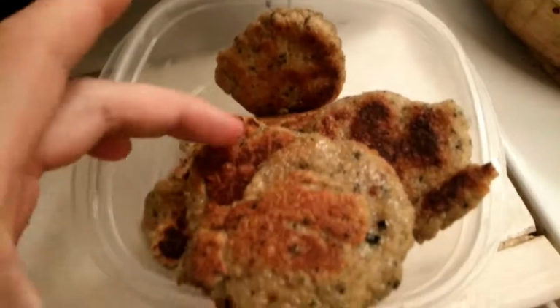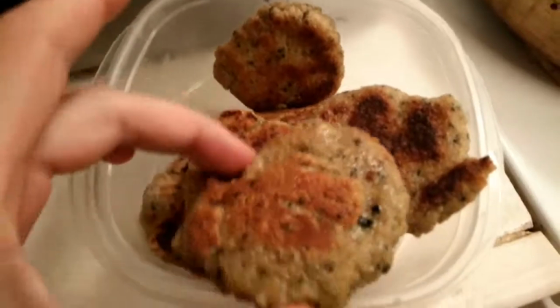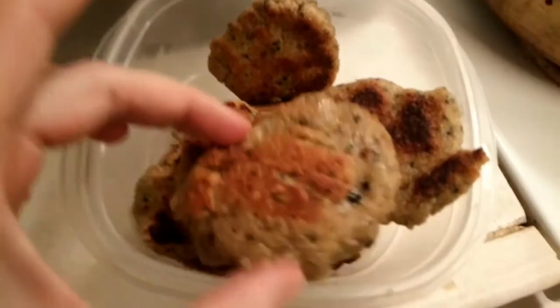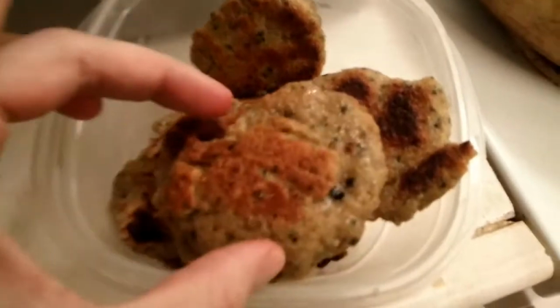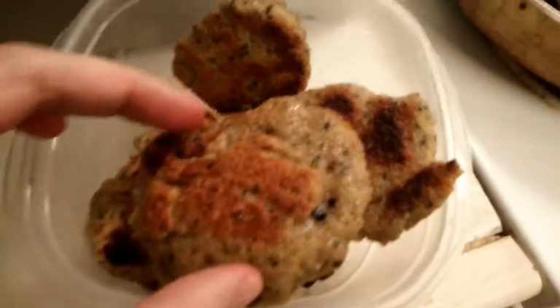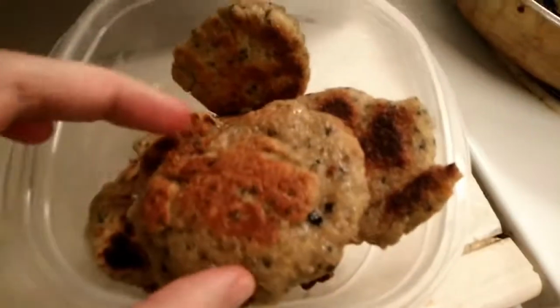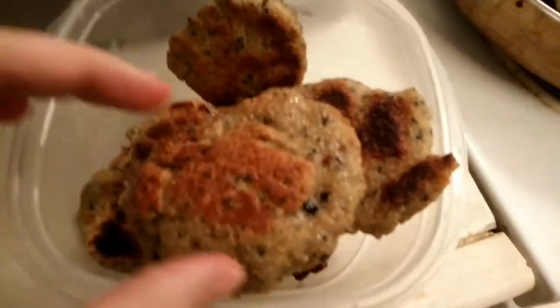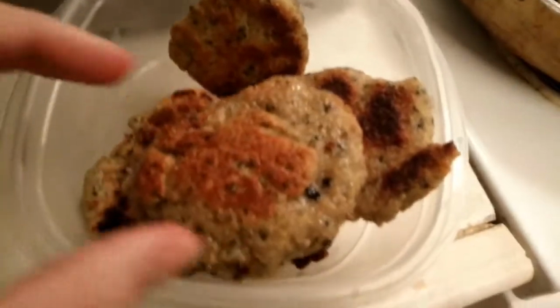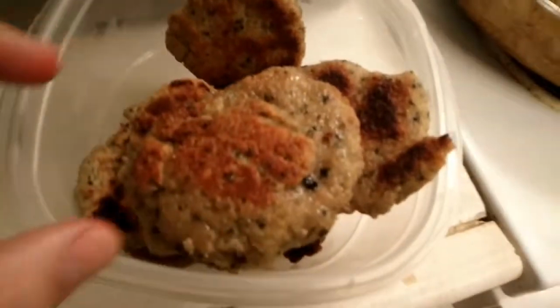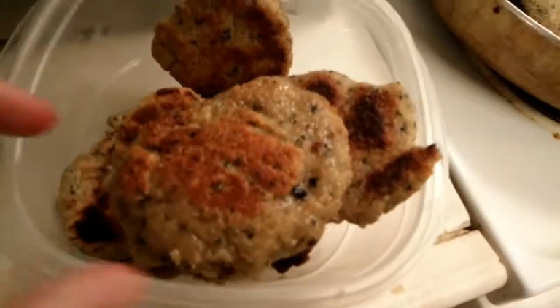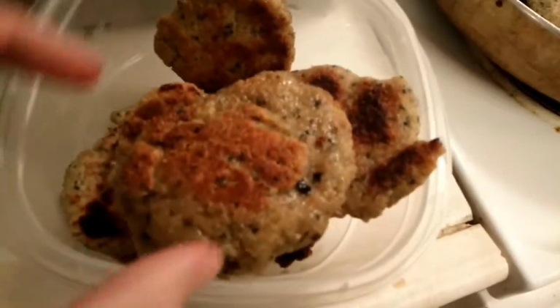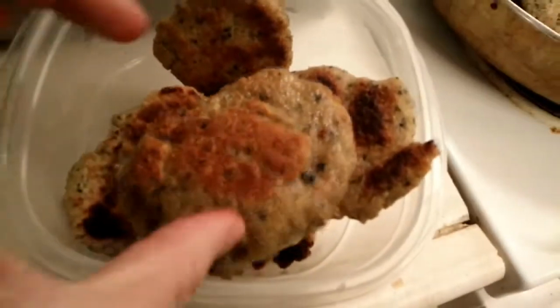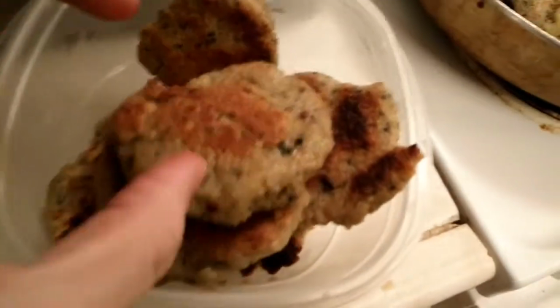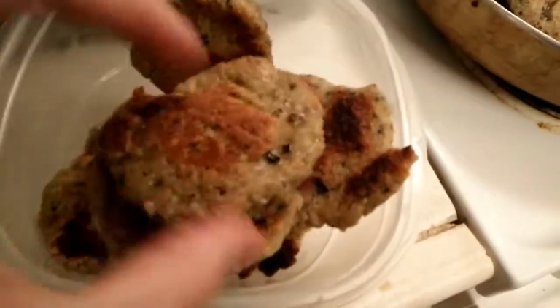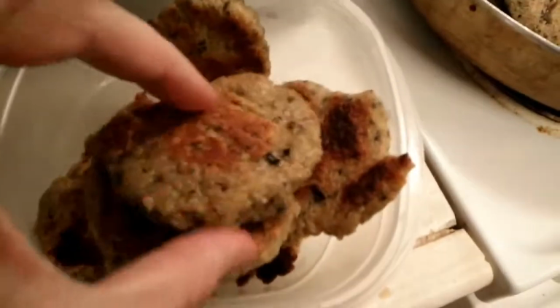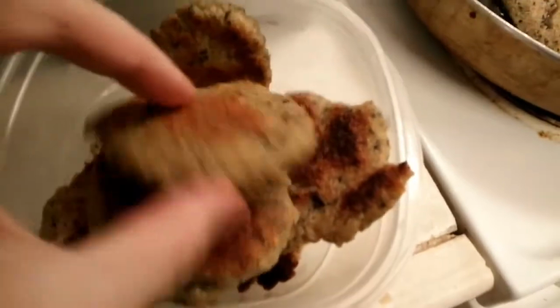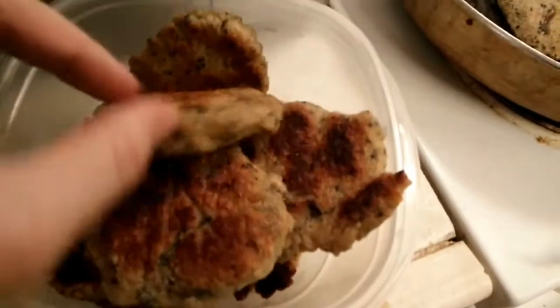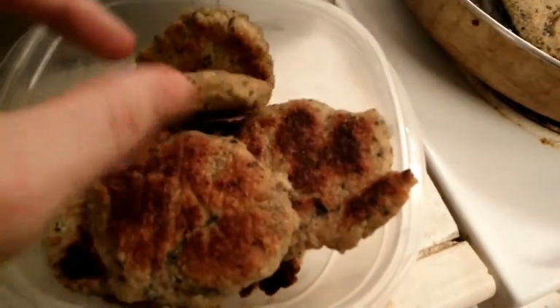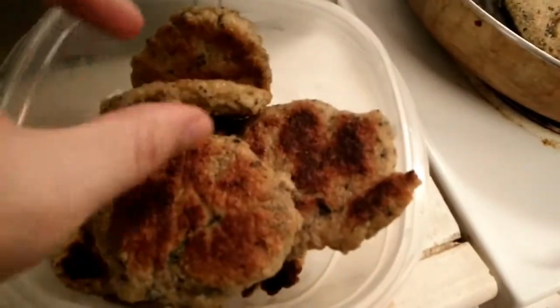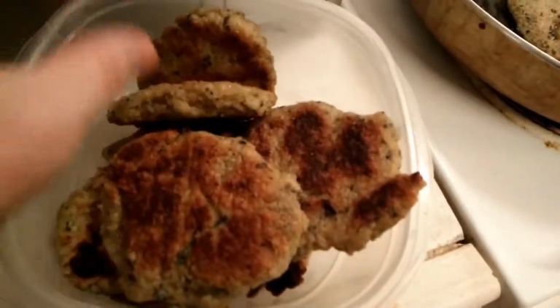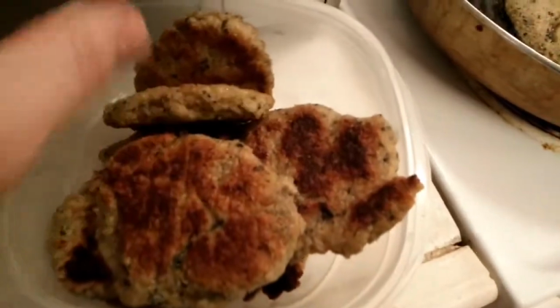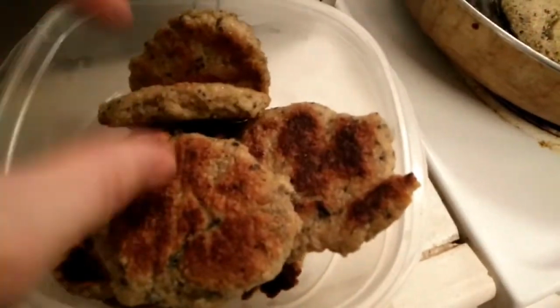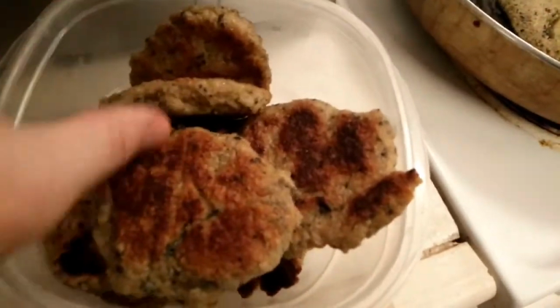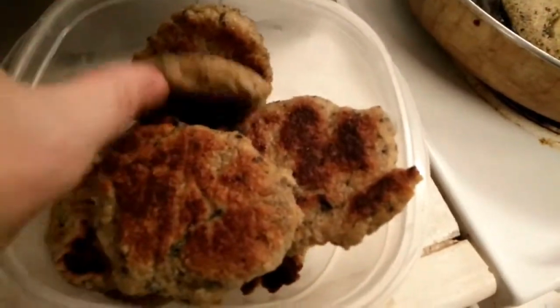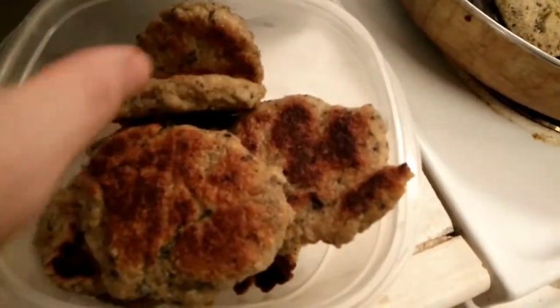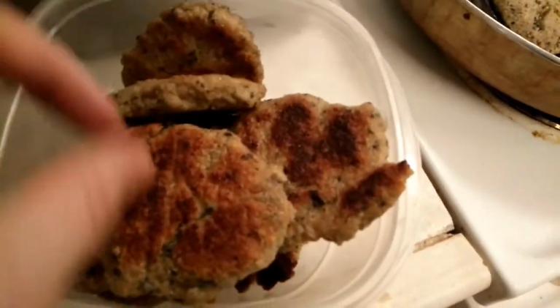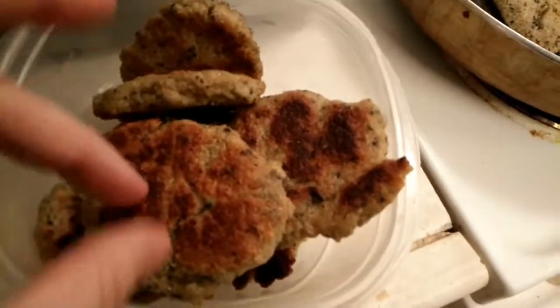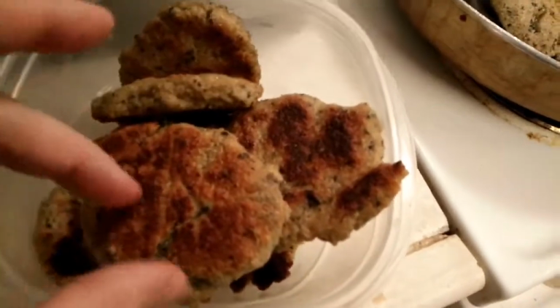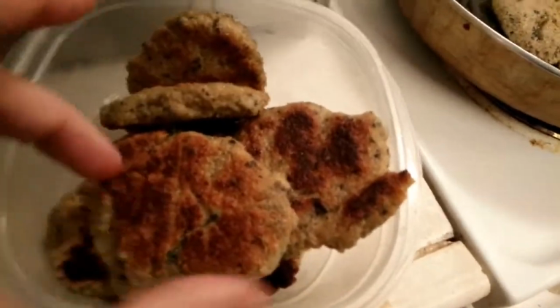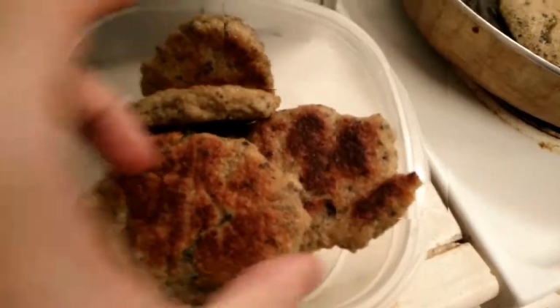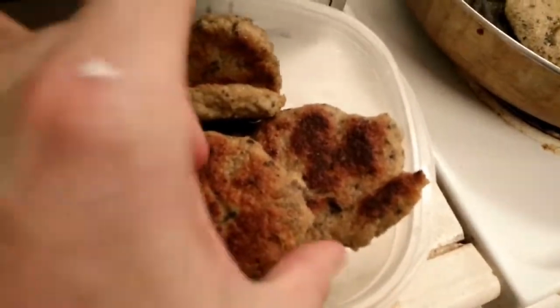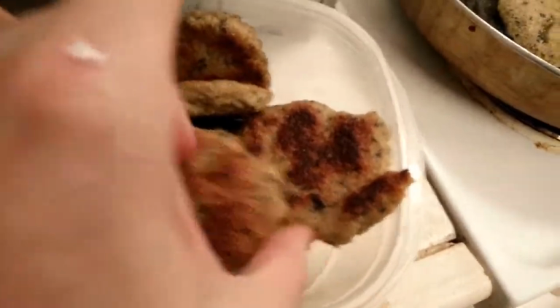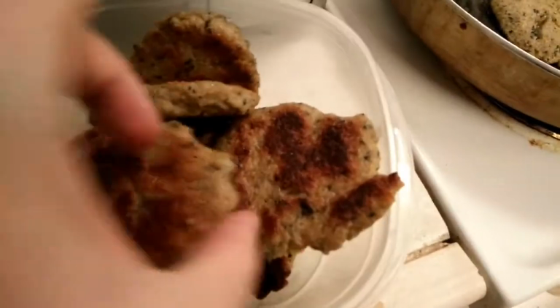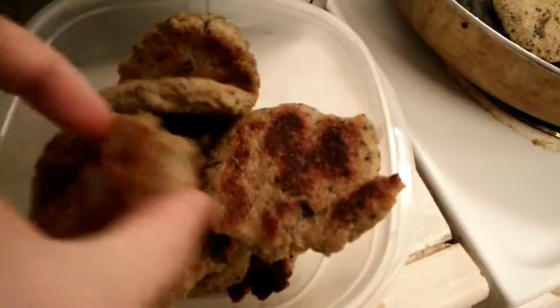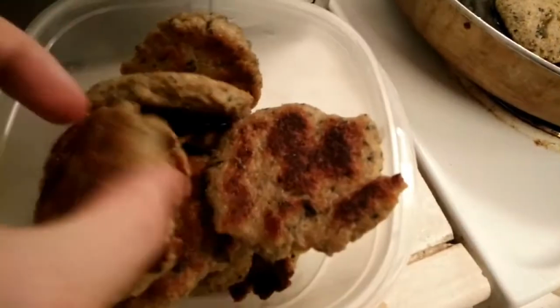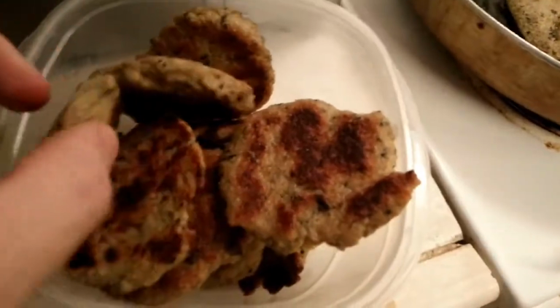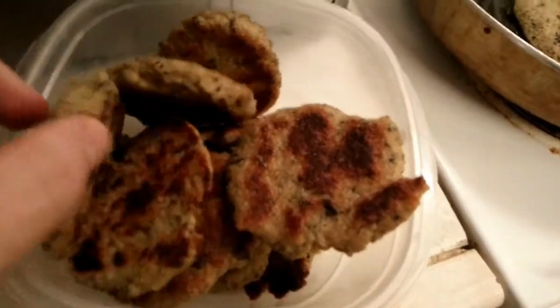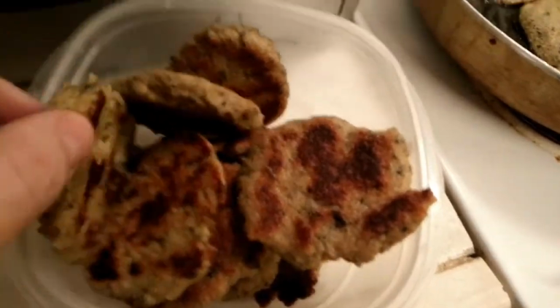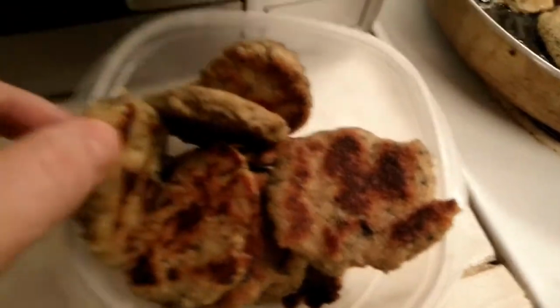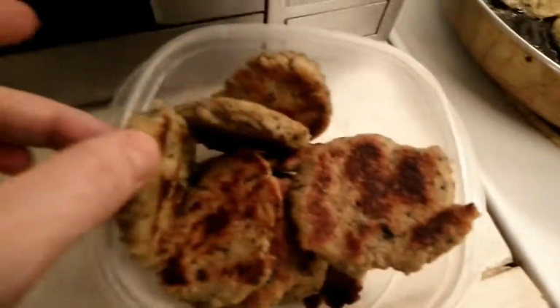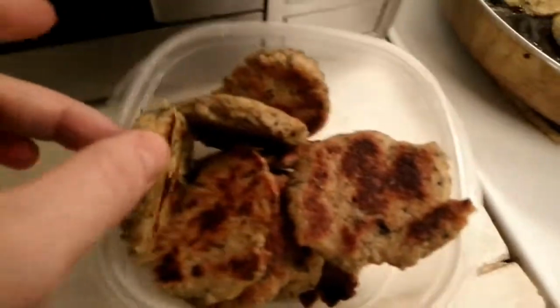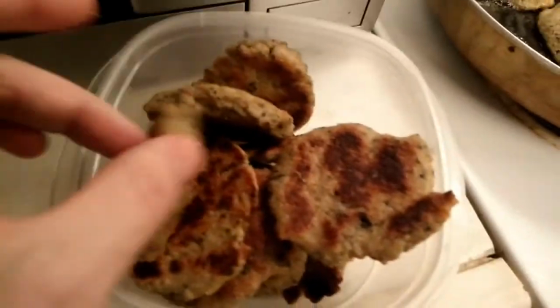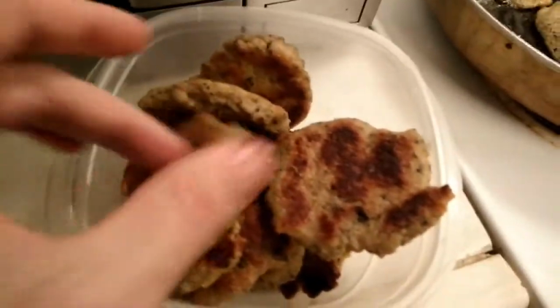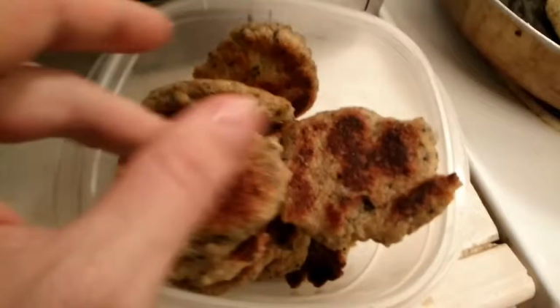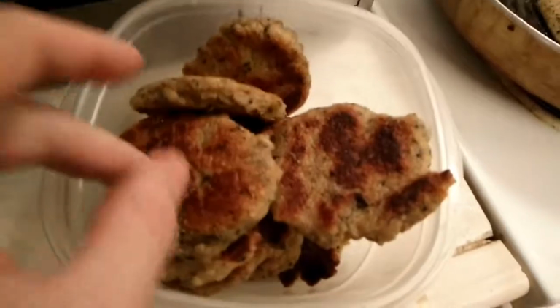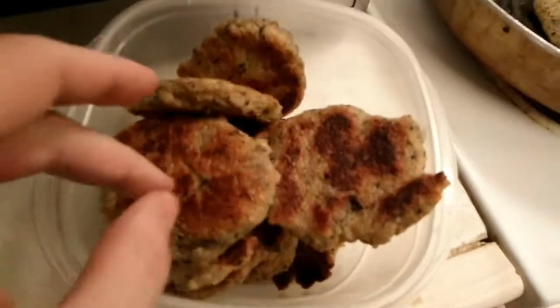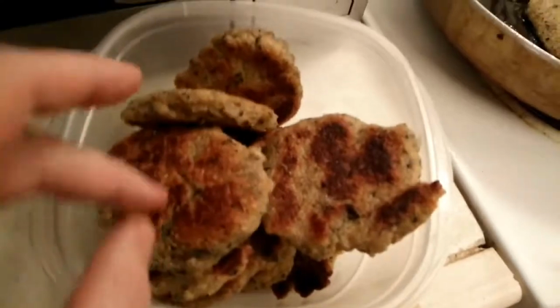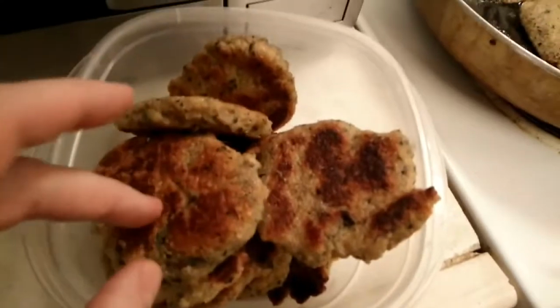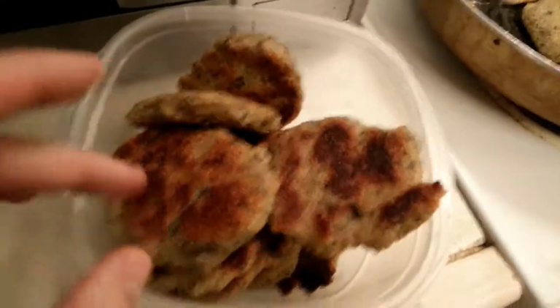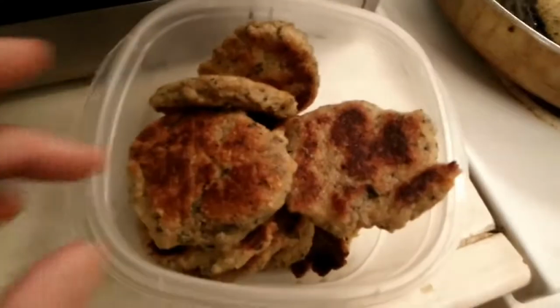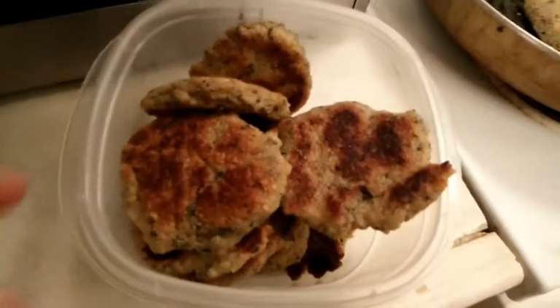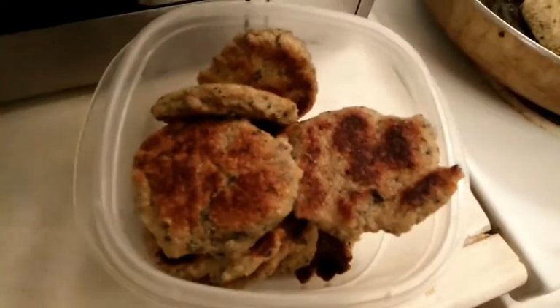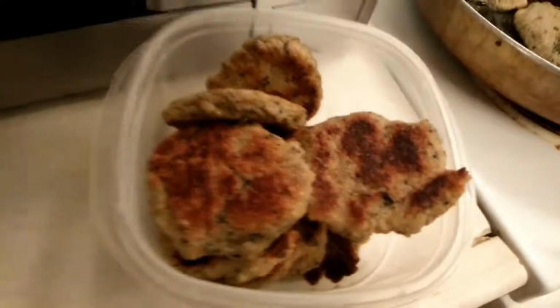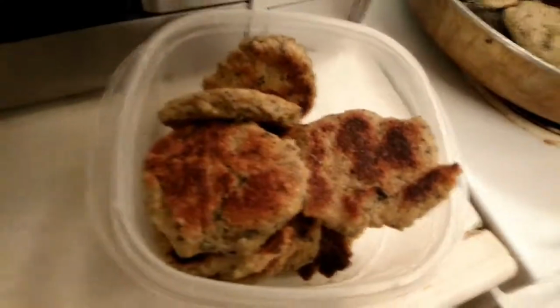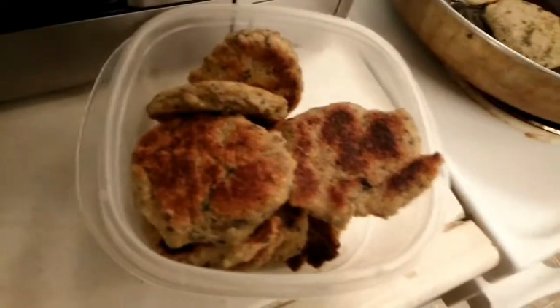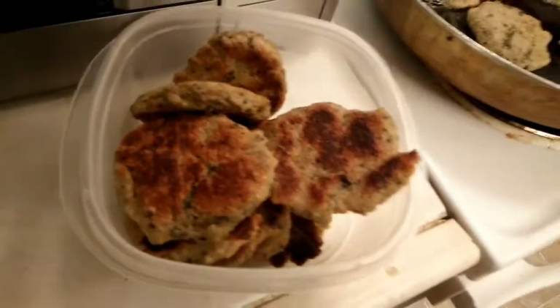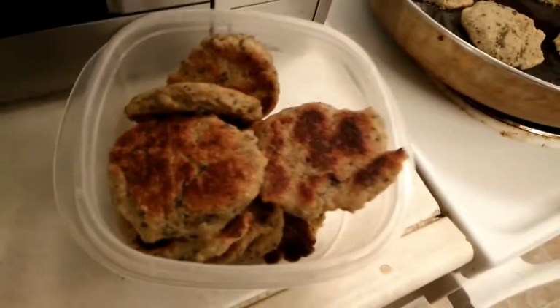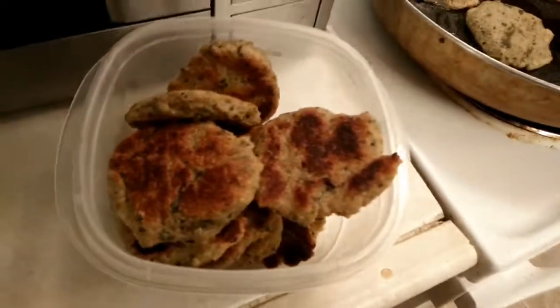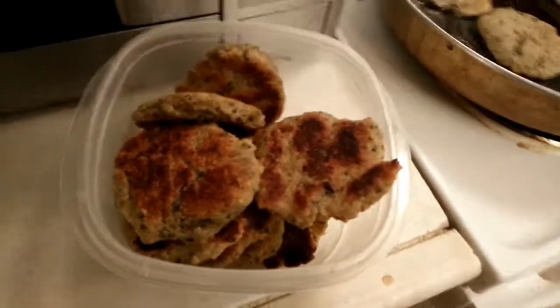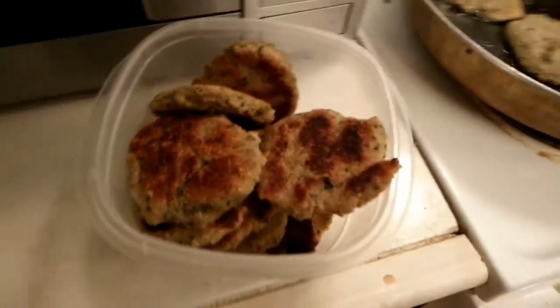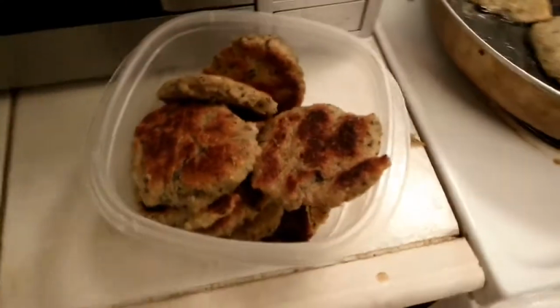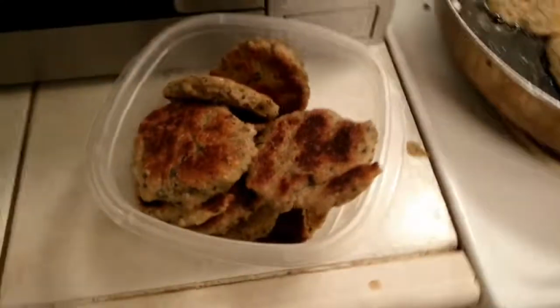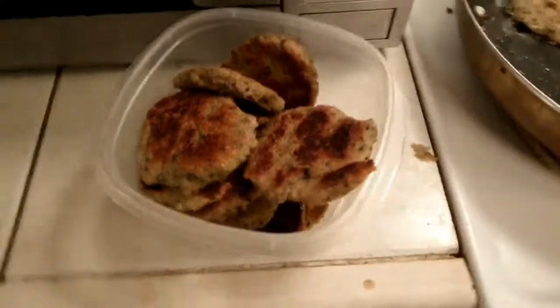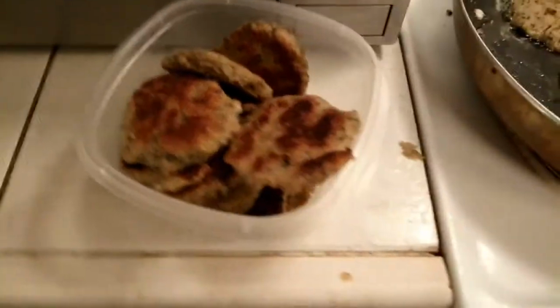Put some hot sauce on them, maybe some sour cream, a little salt and pepper. And it's a nice little item.